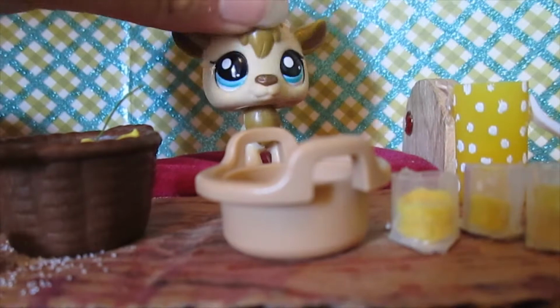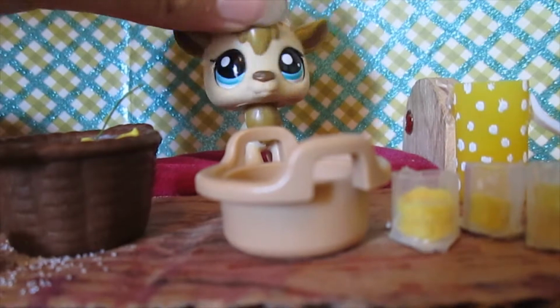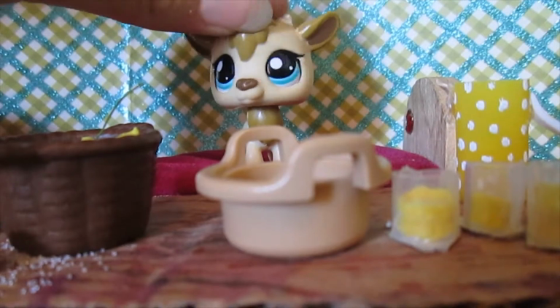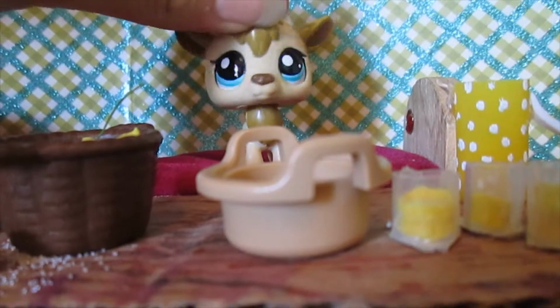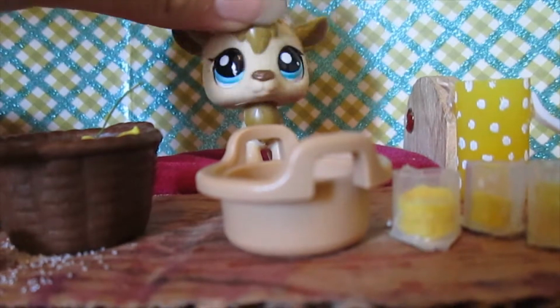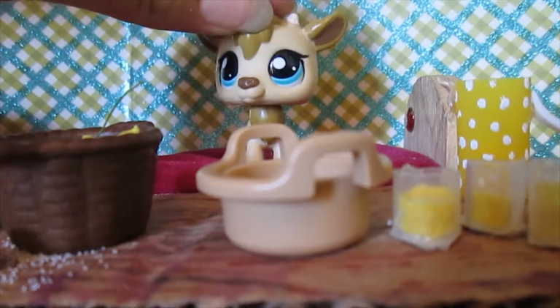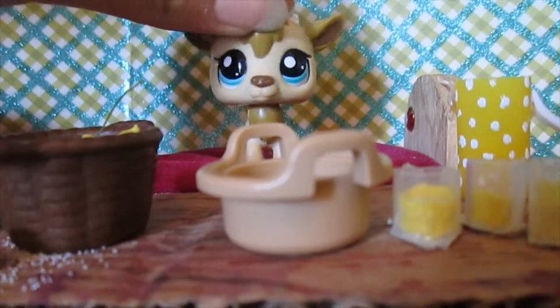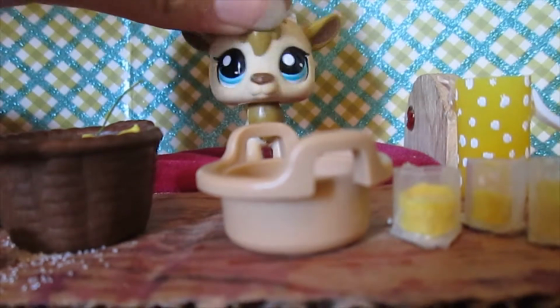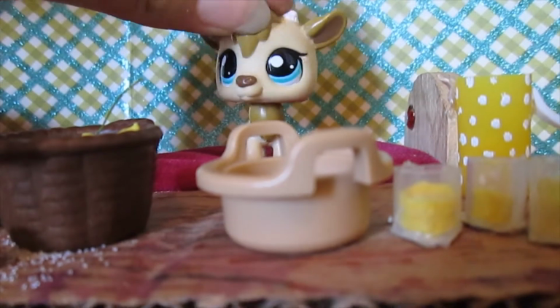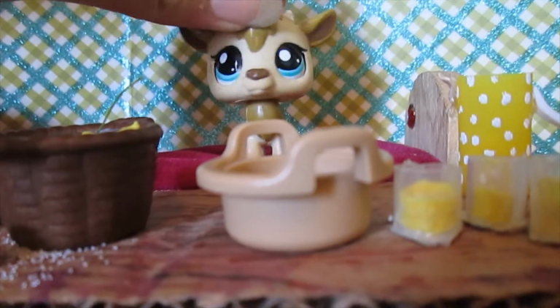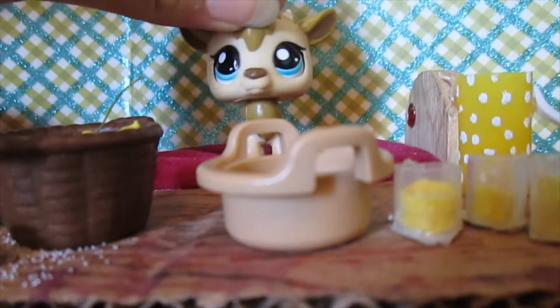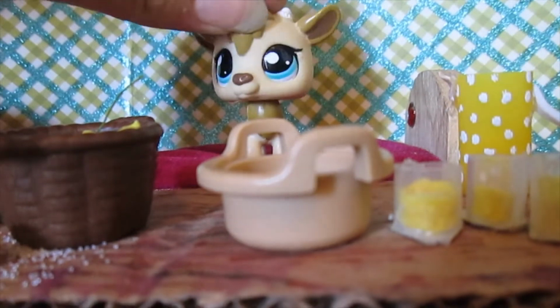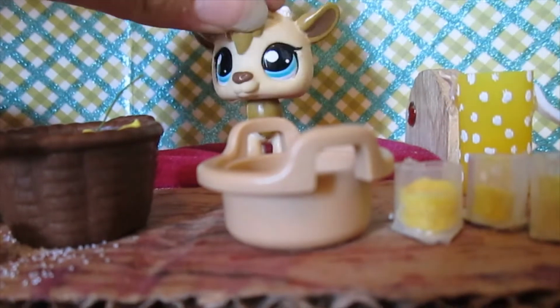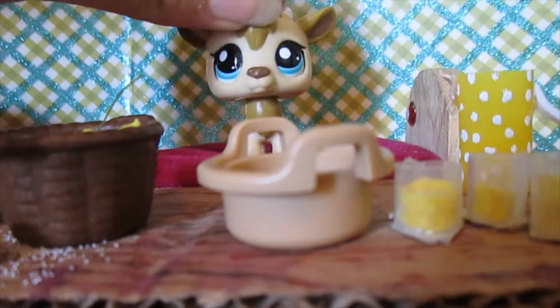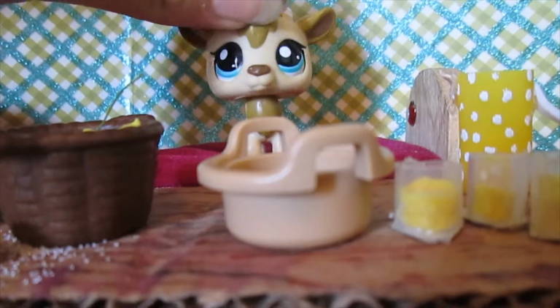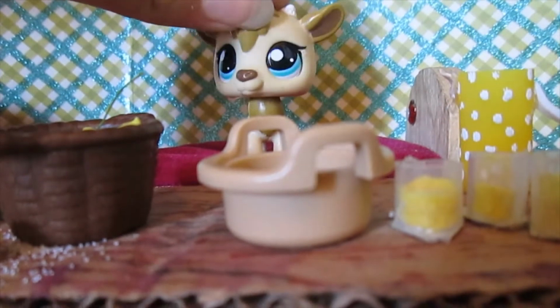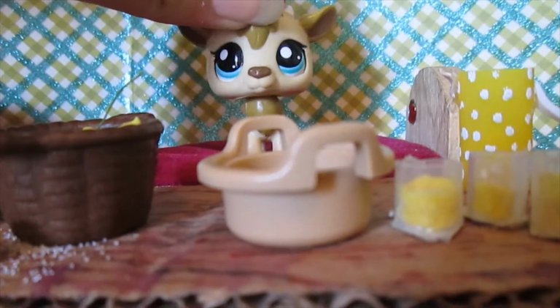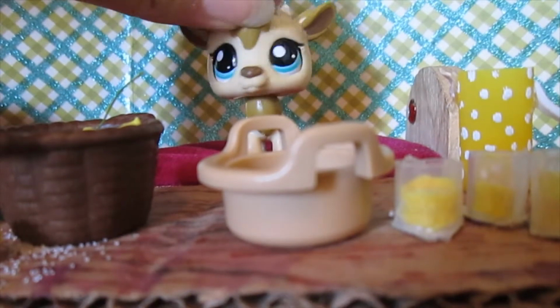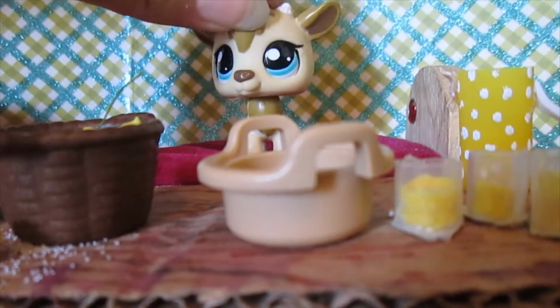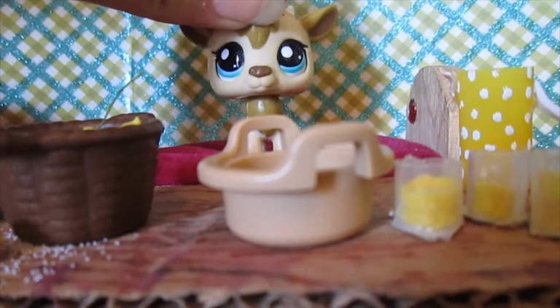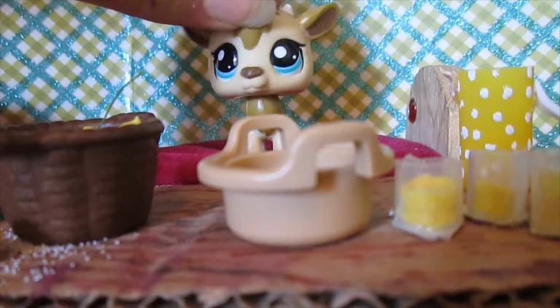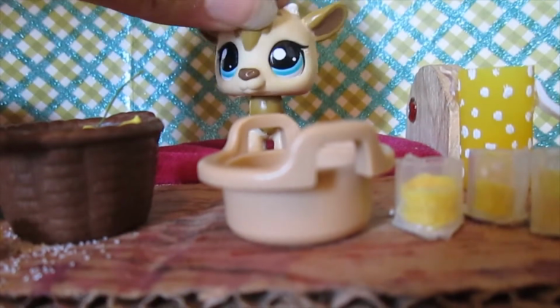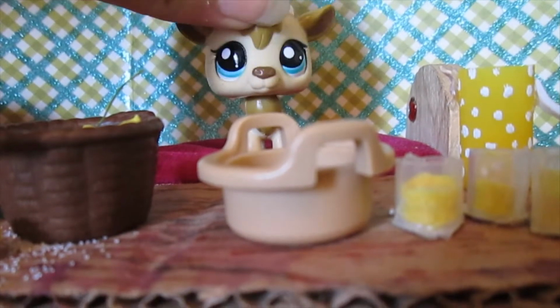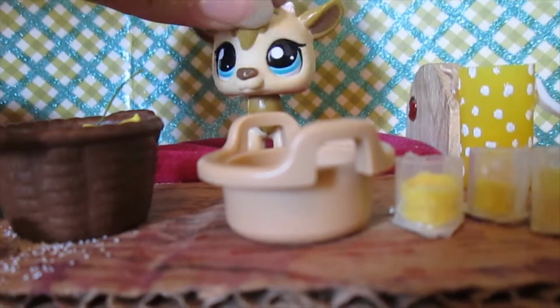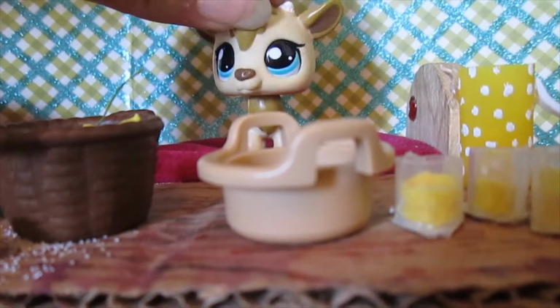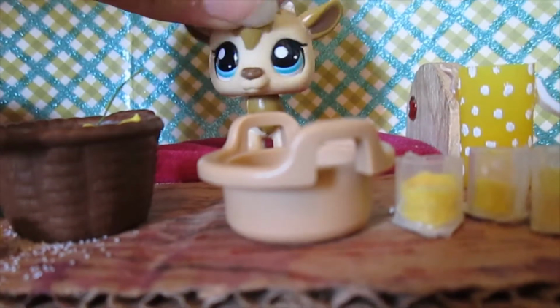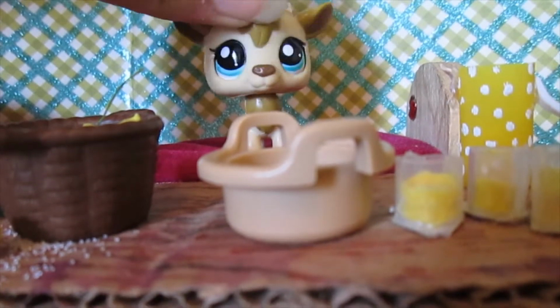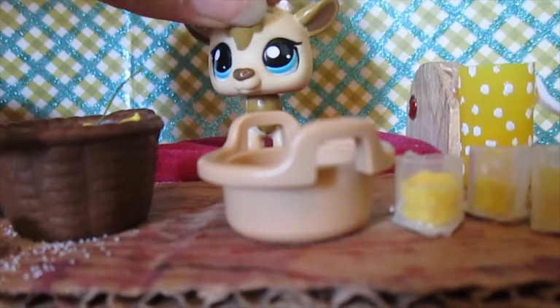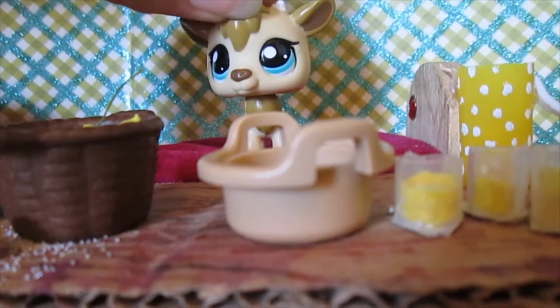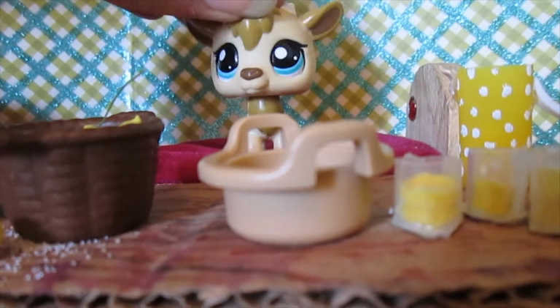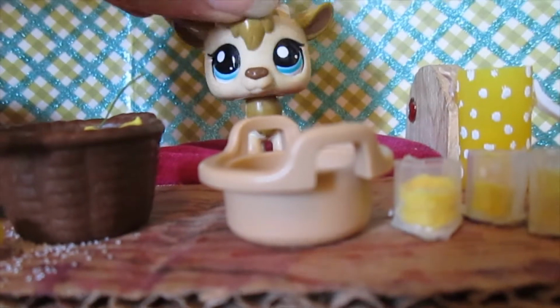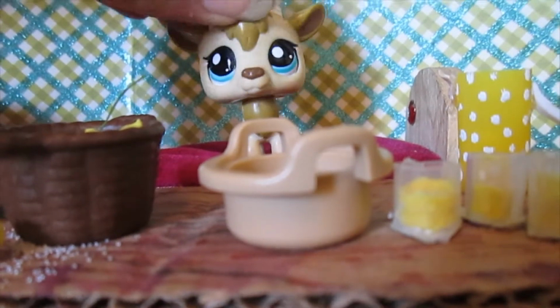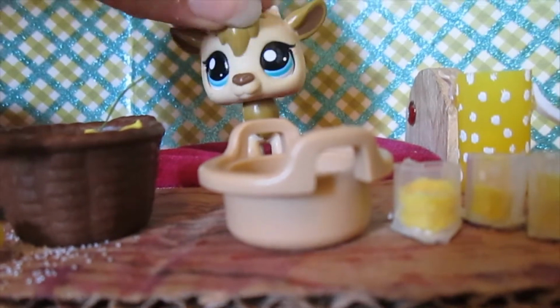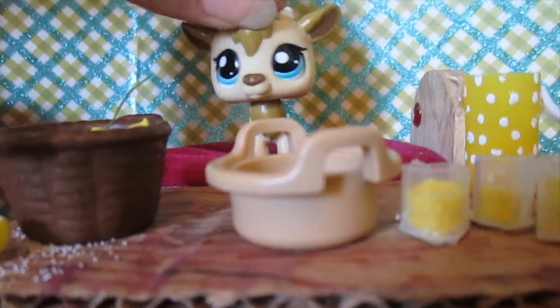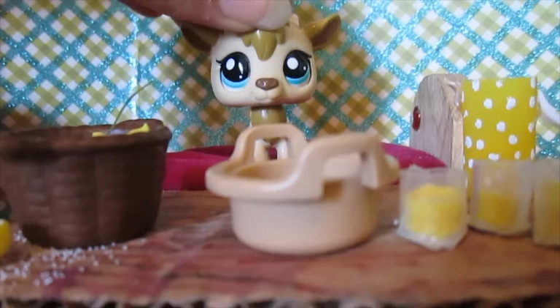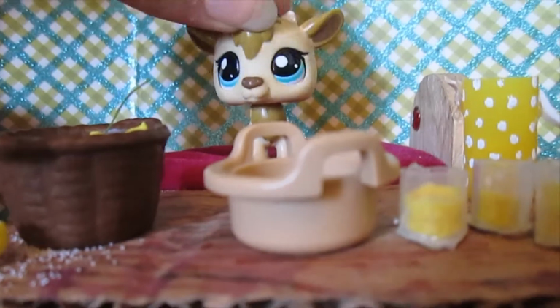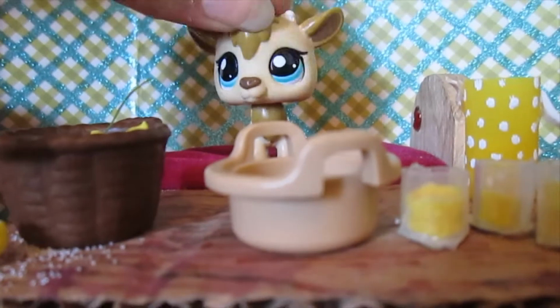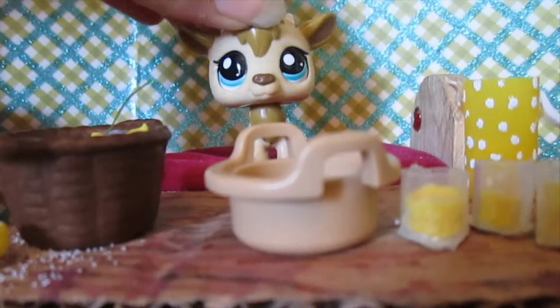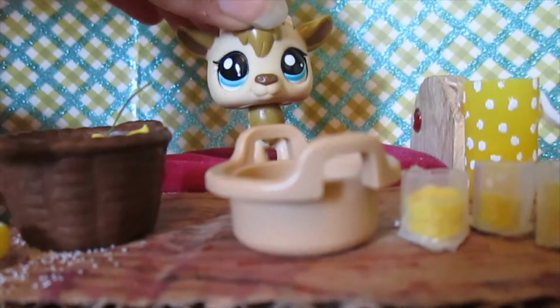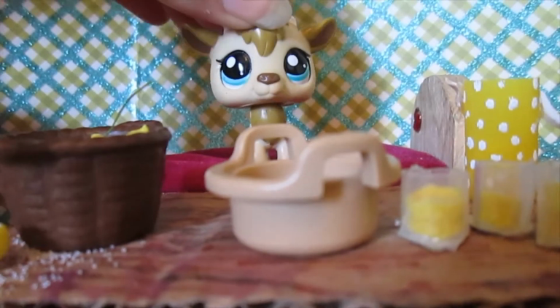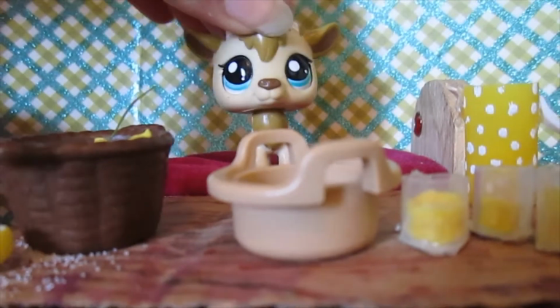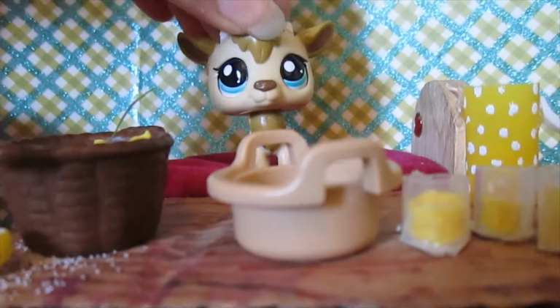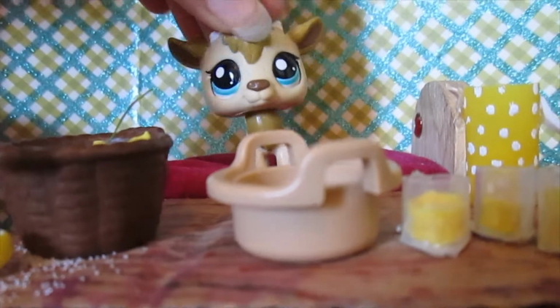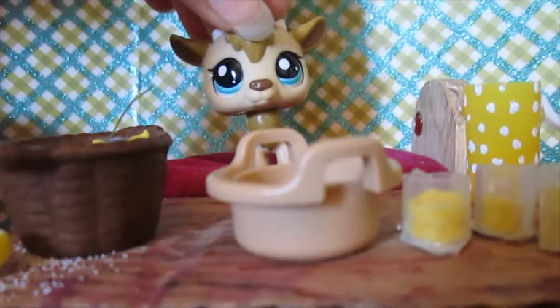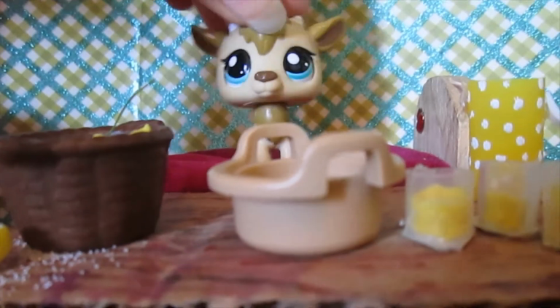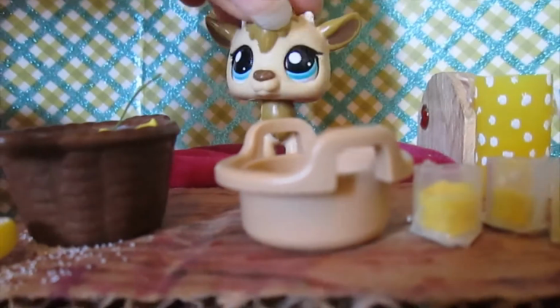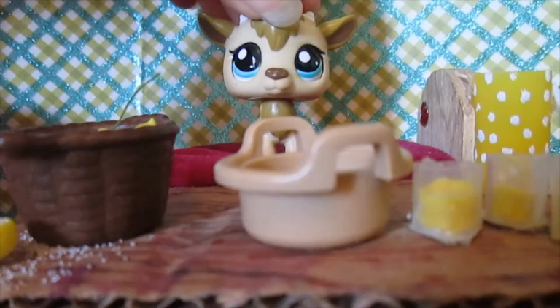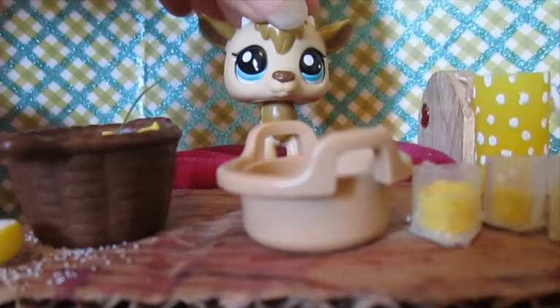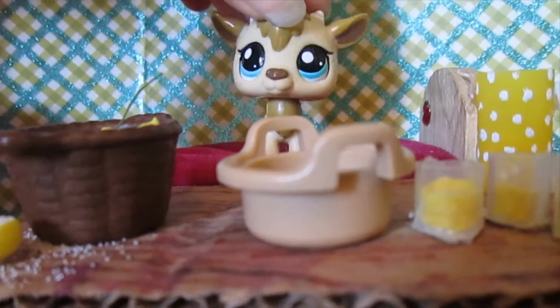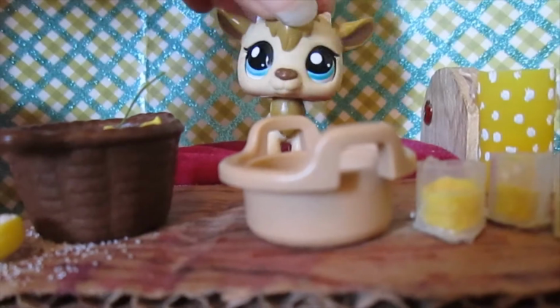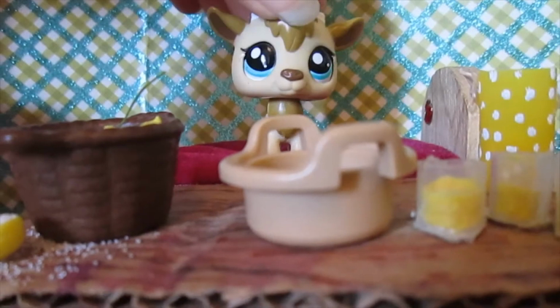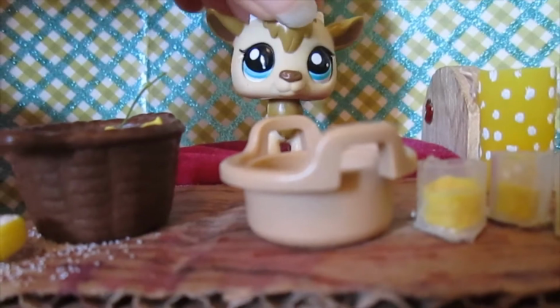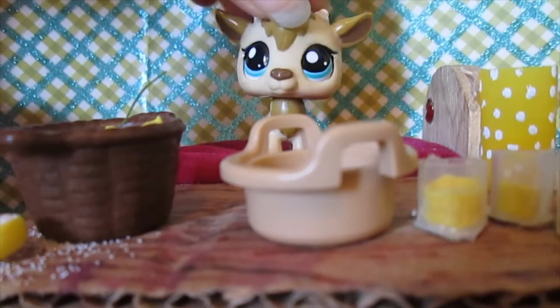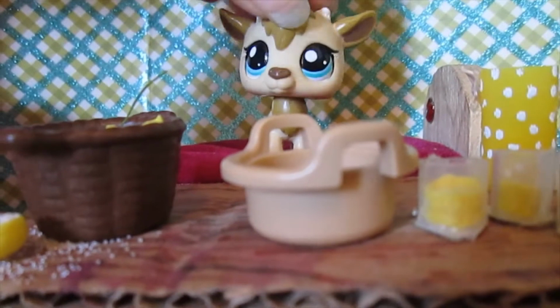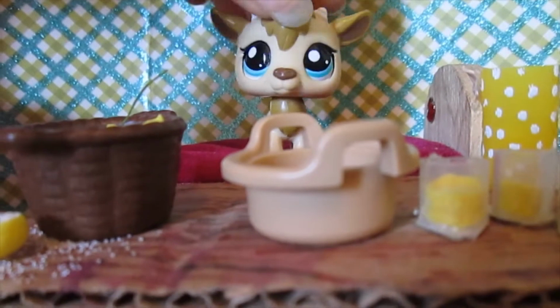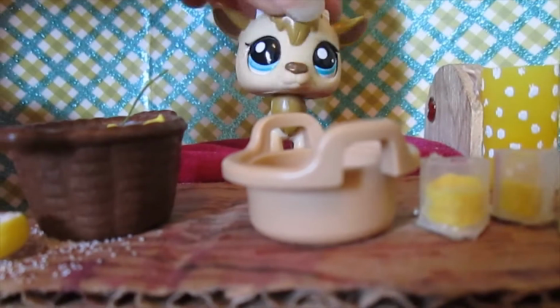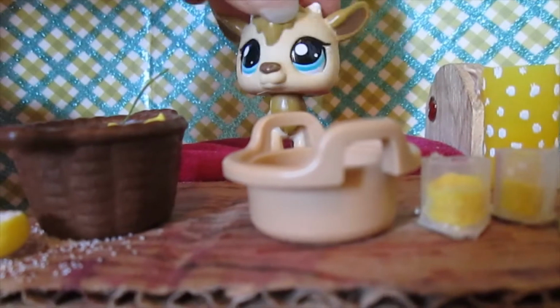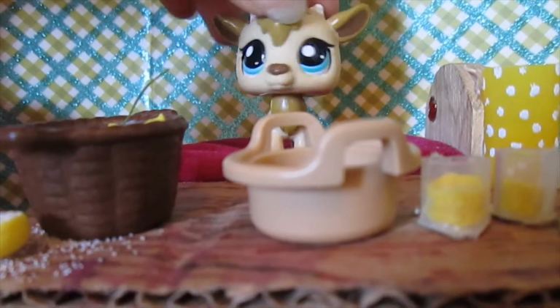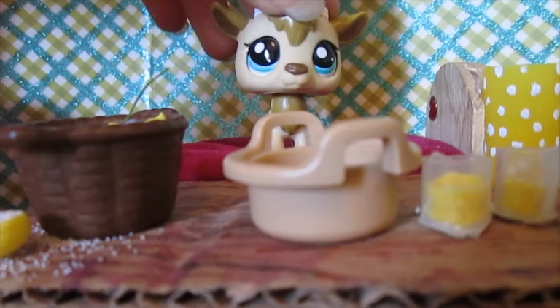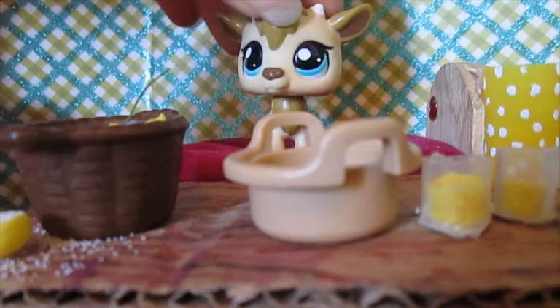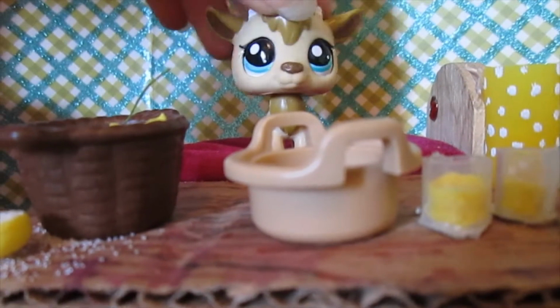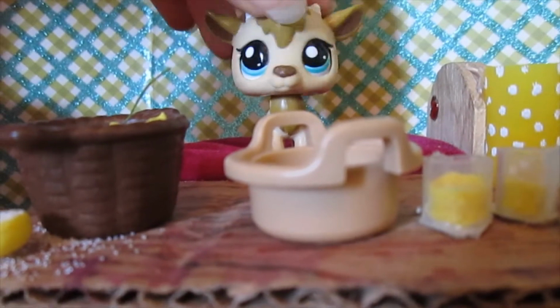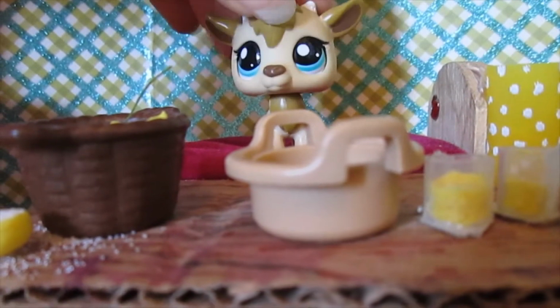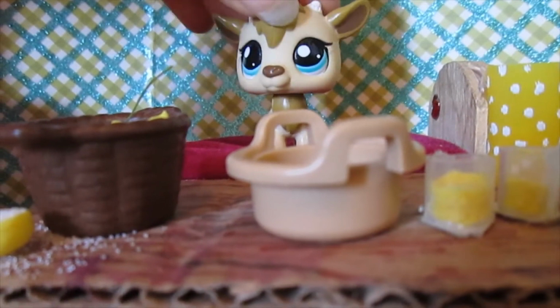And if you want to make this, in the description box it will tell you how many cups and tablespoons you'll need of everything.